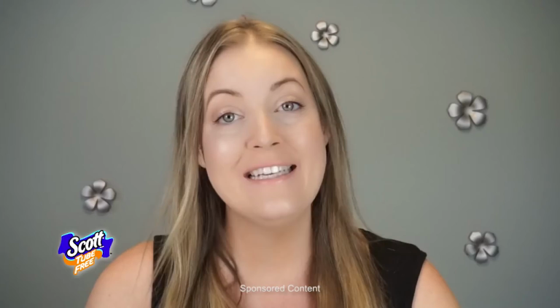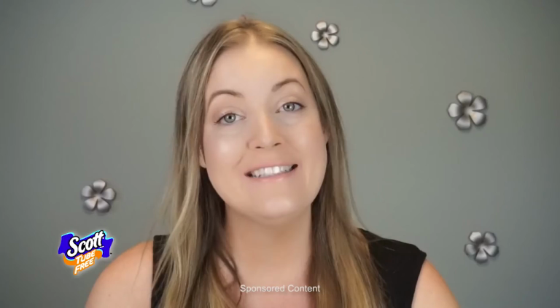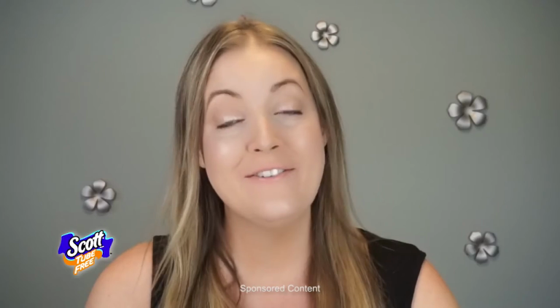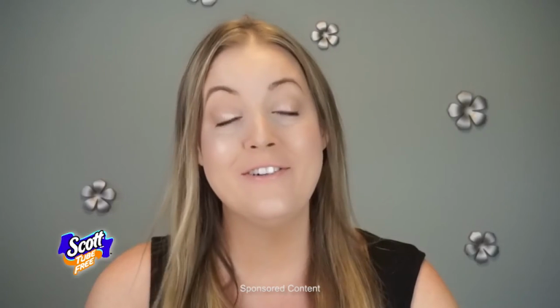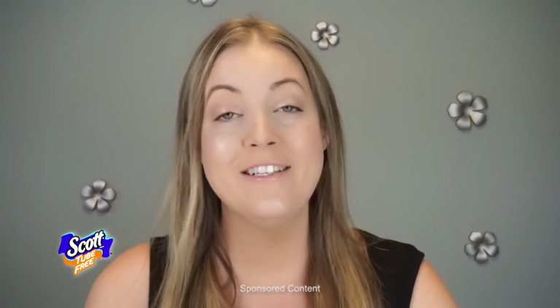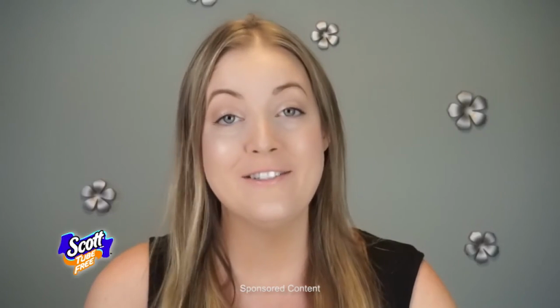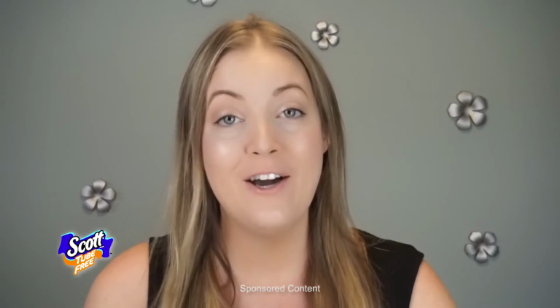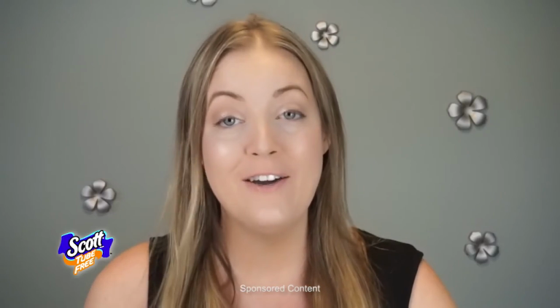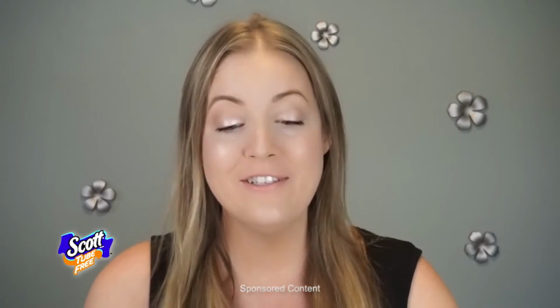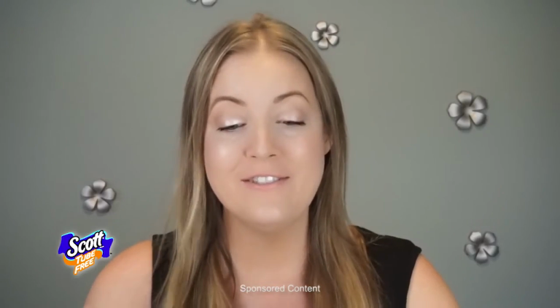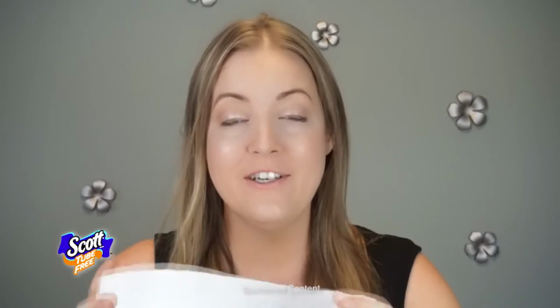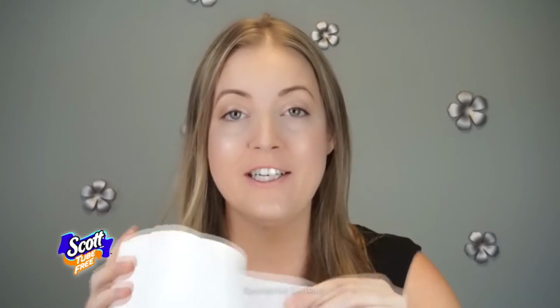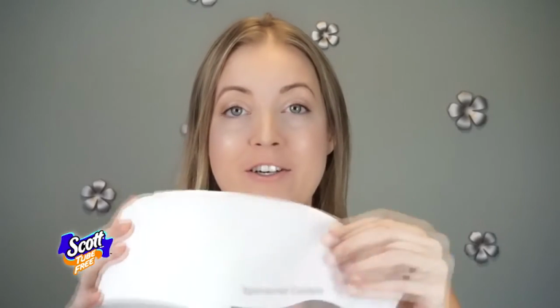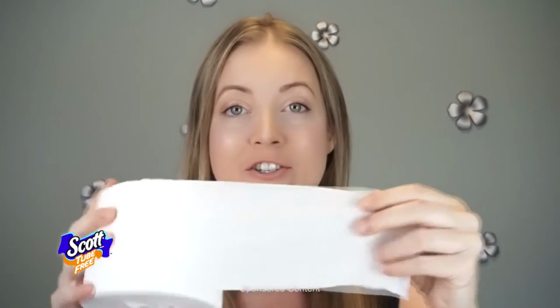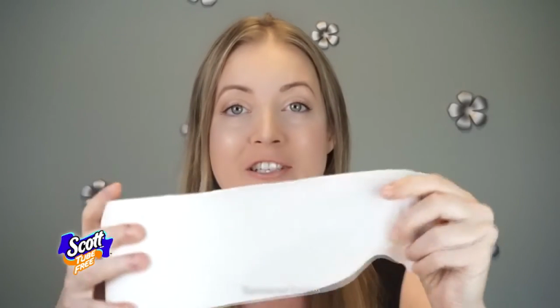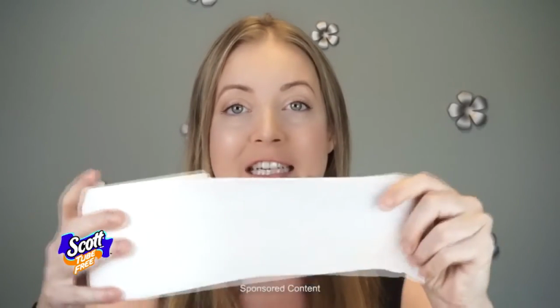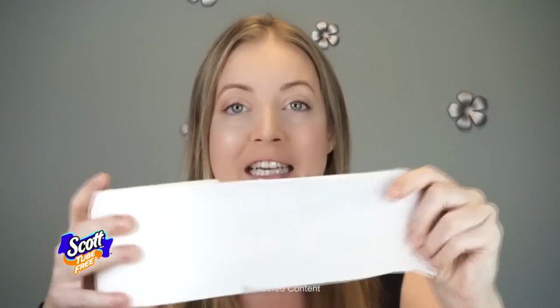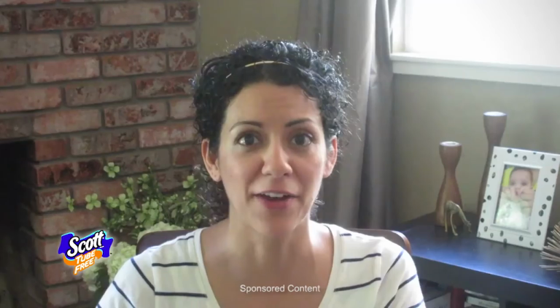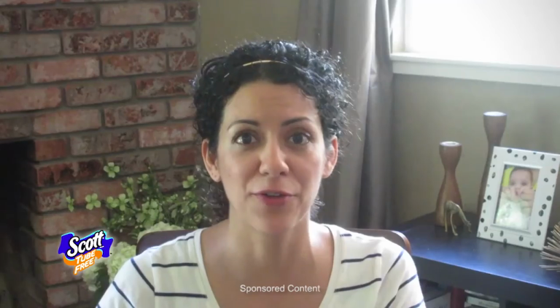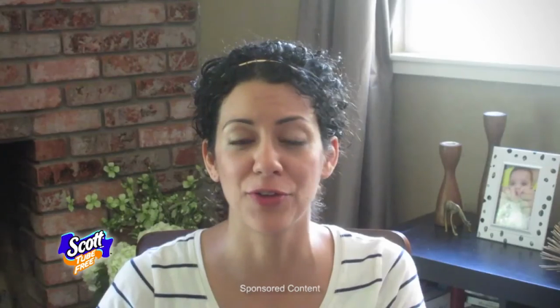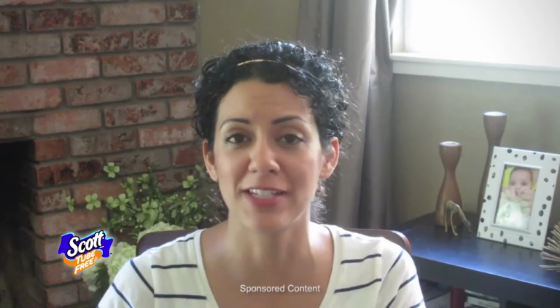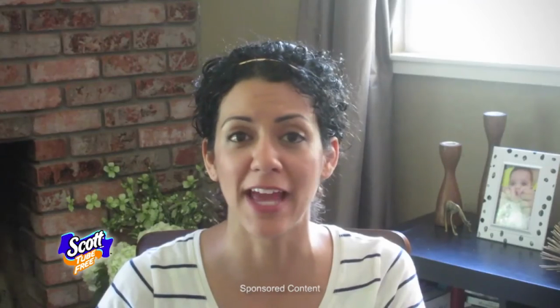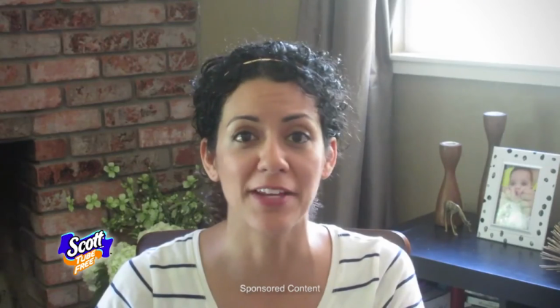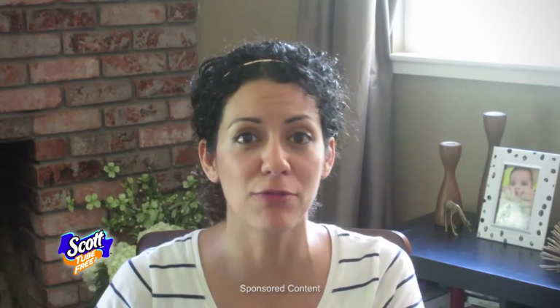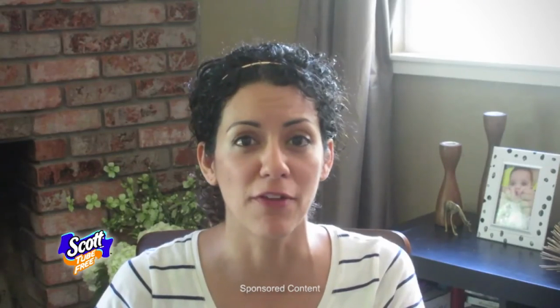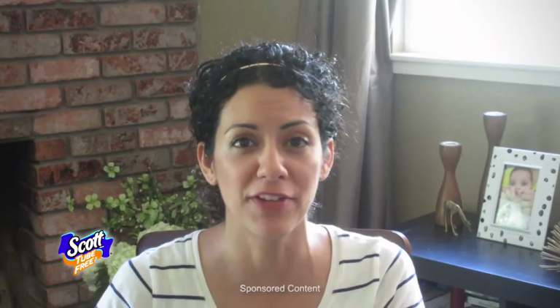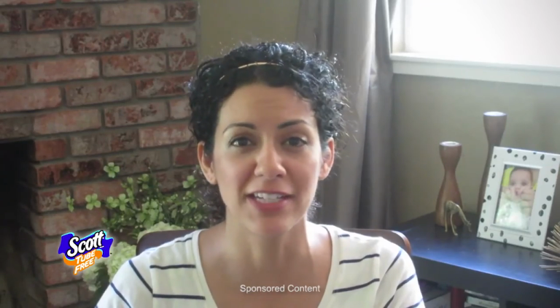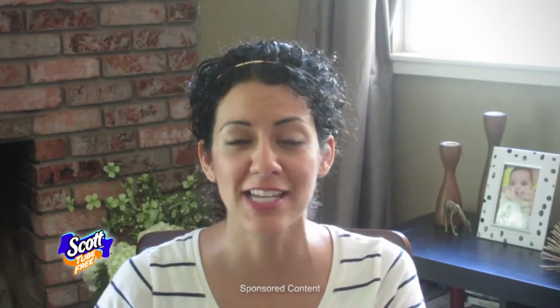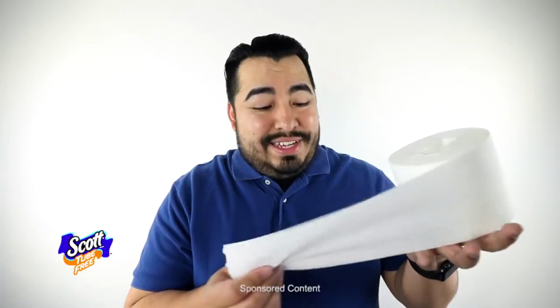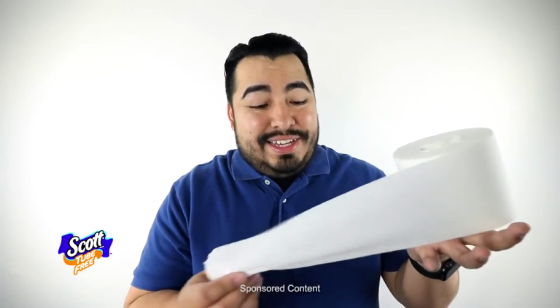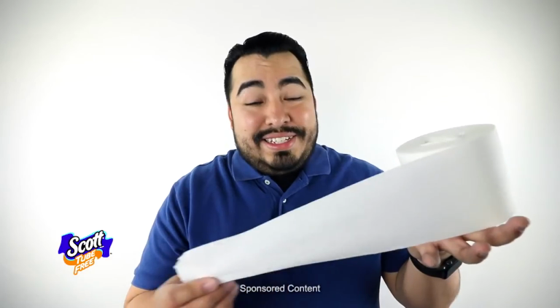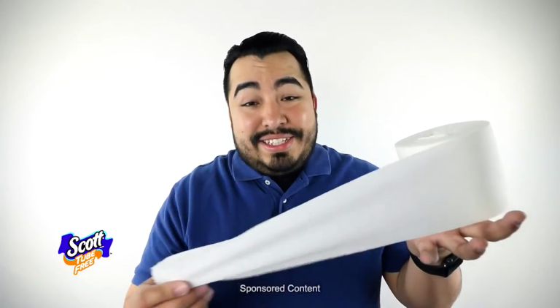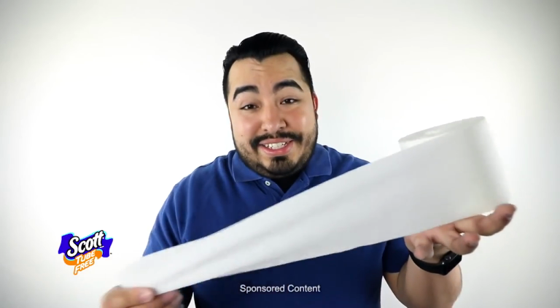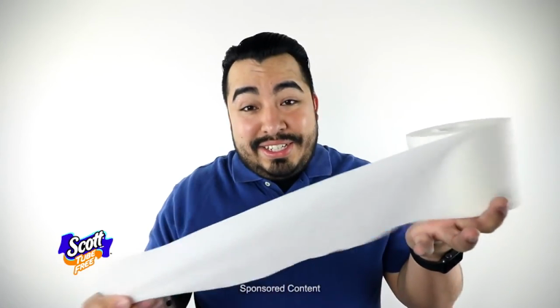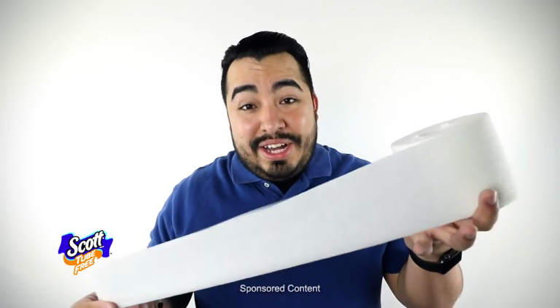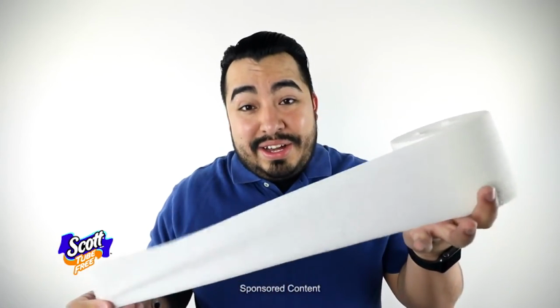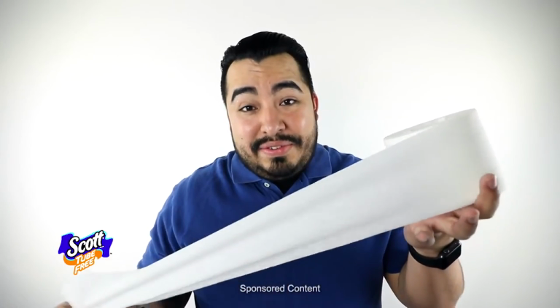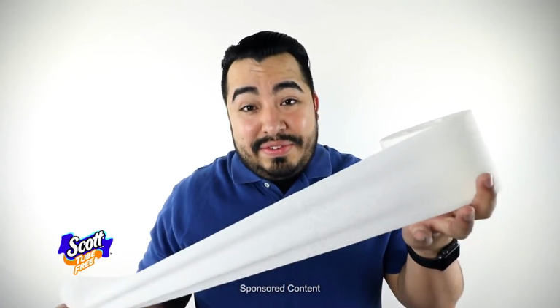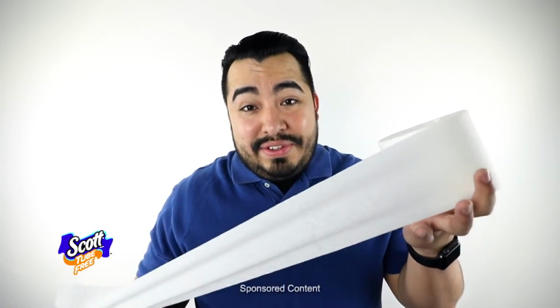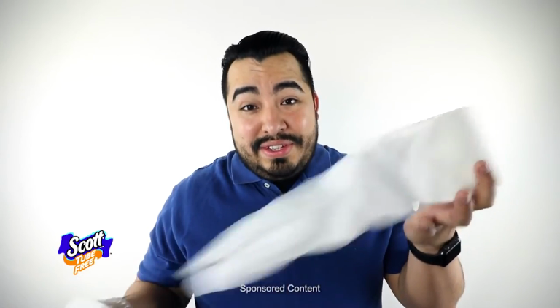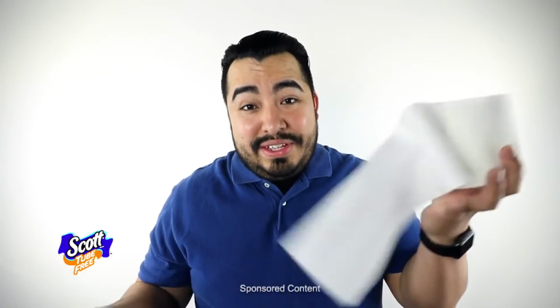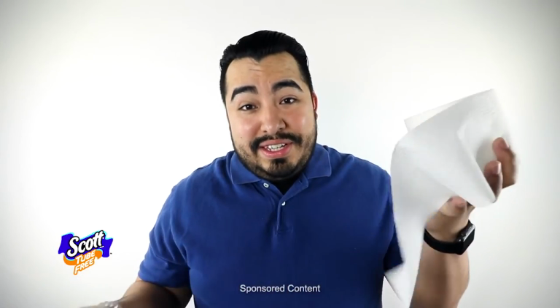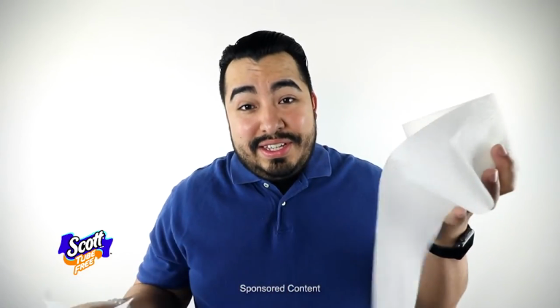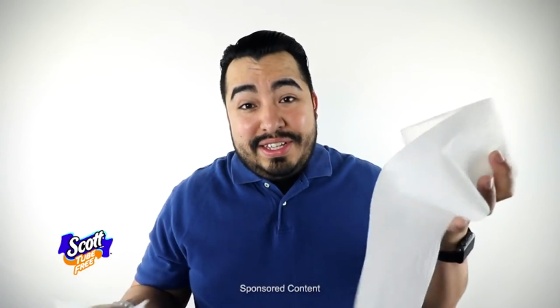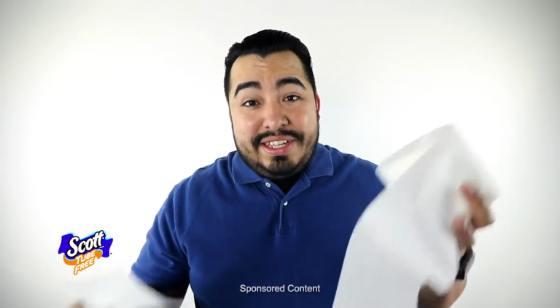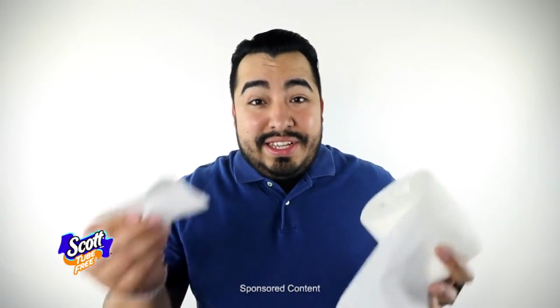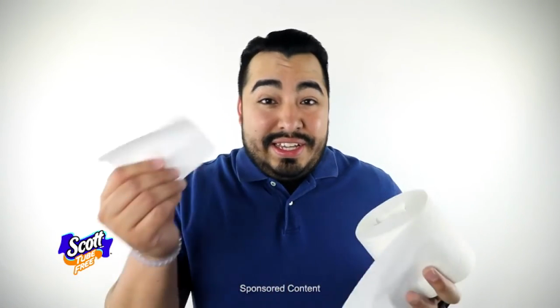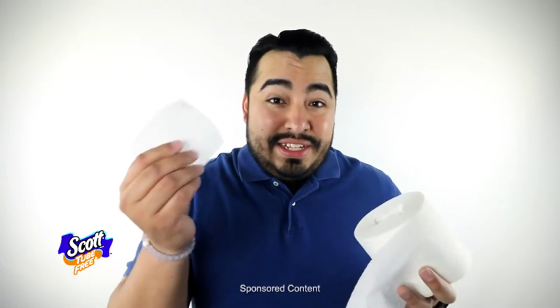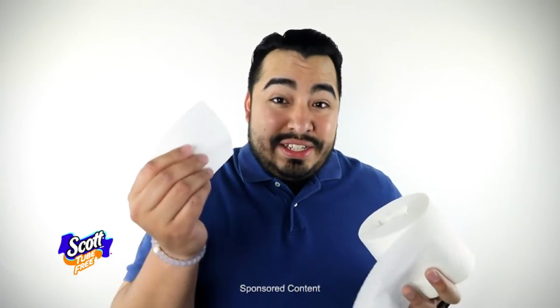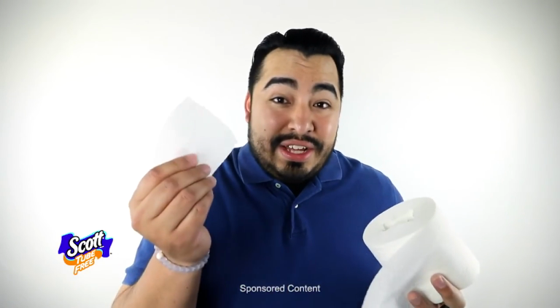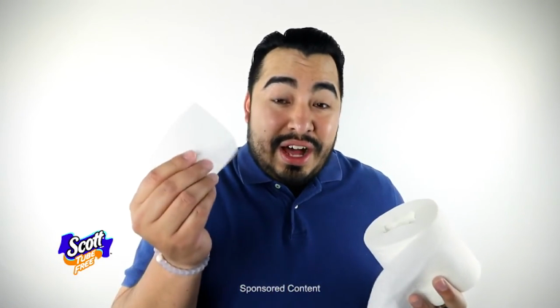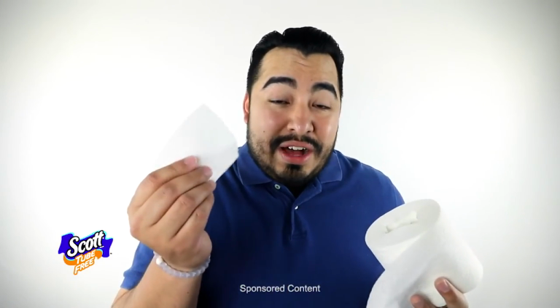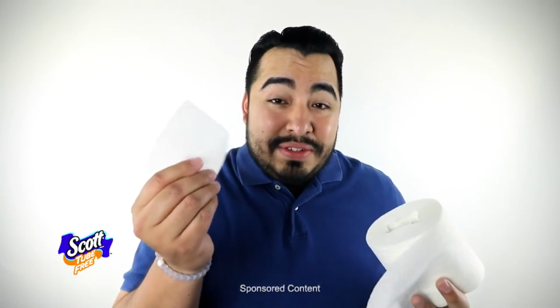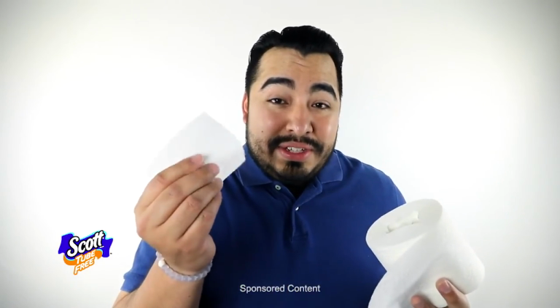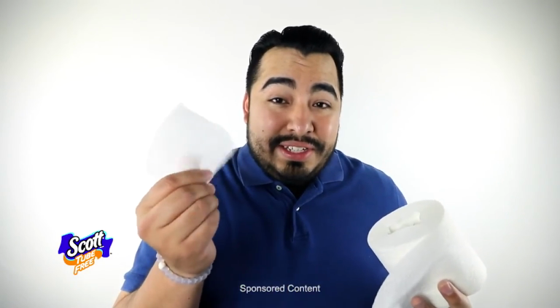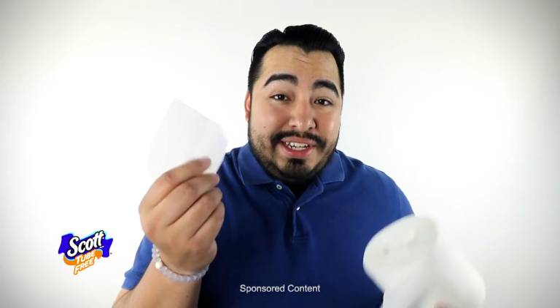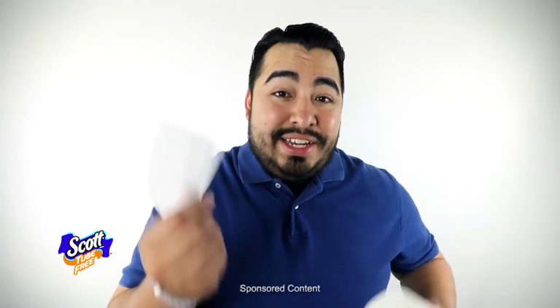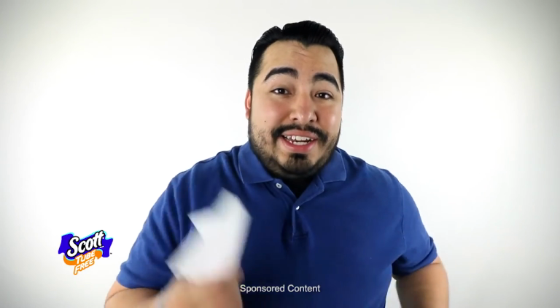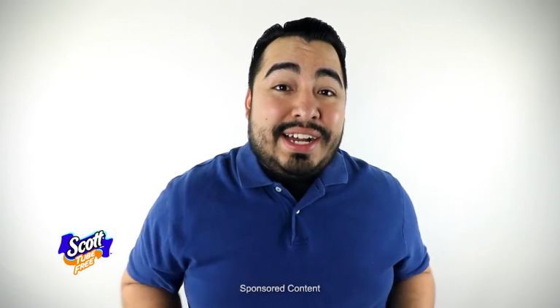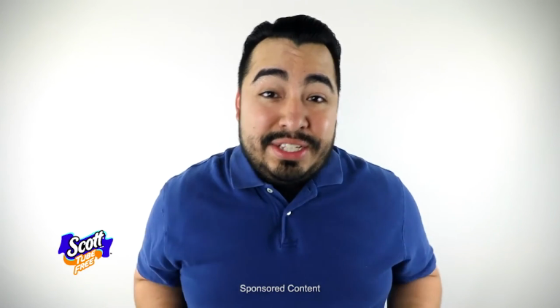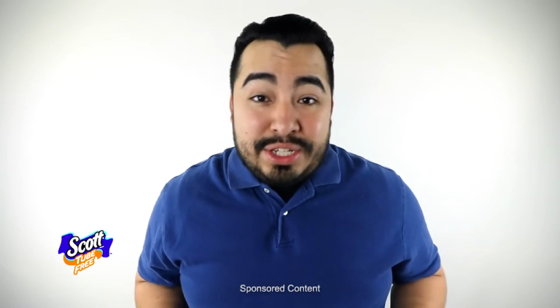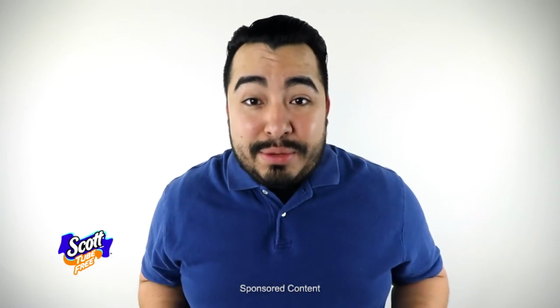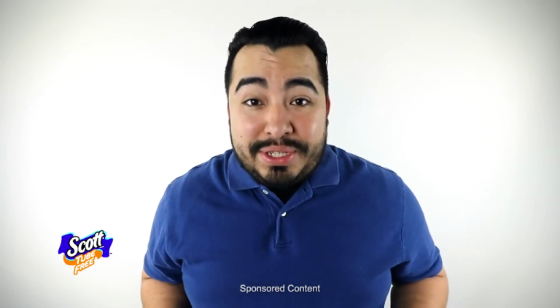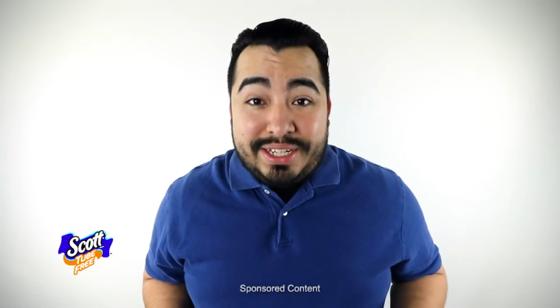It is definitely soft. It's very cushiony. I don't notice any roughness. It's tough, it's soft, and it got the job done.